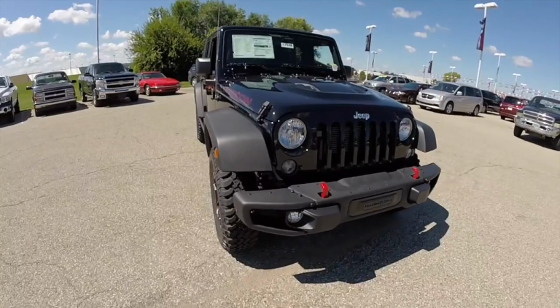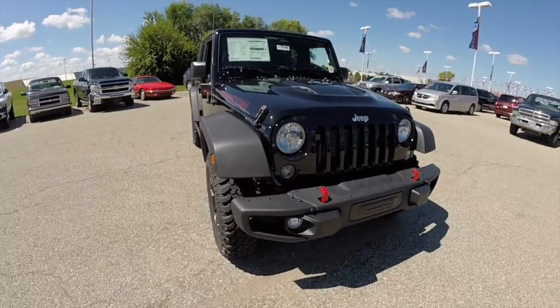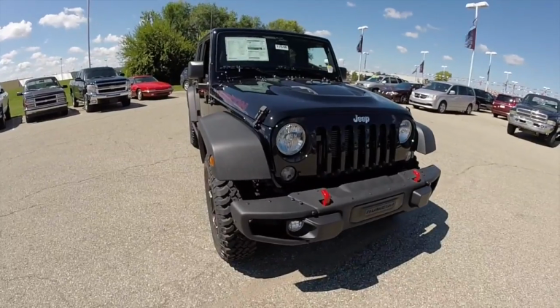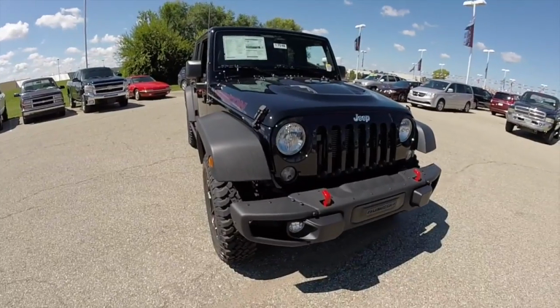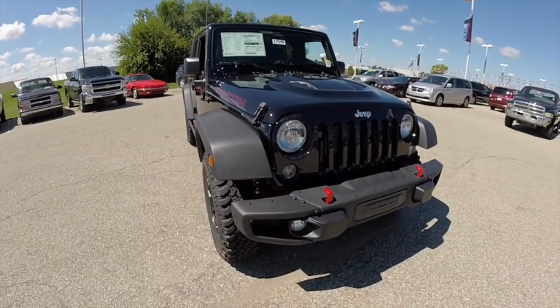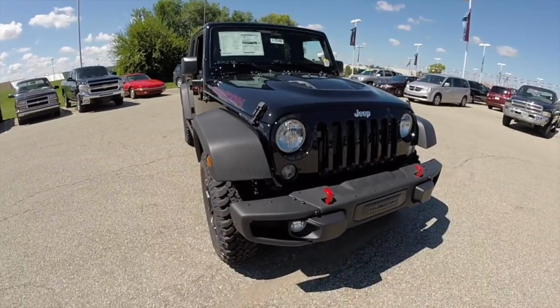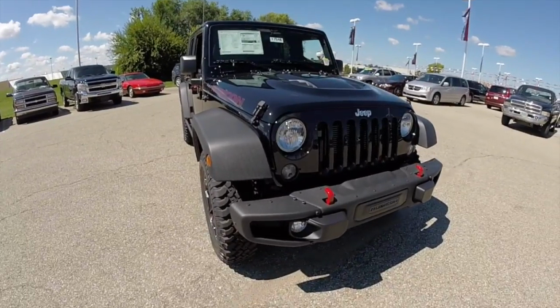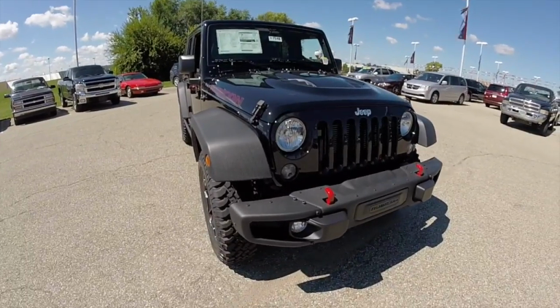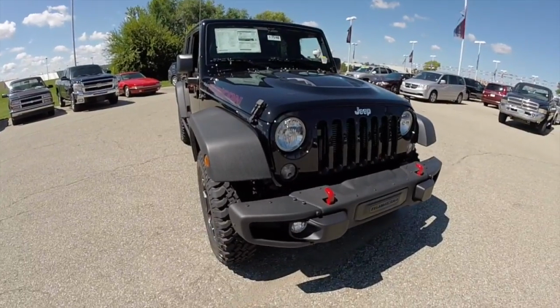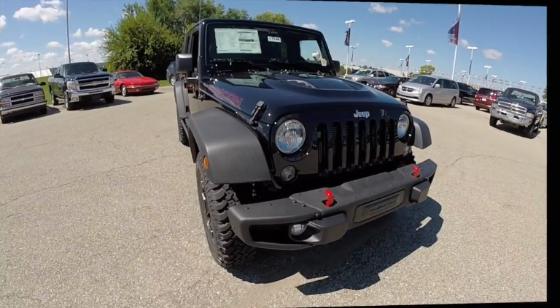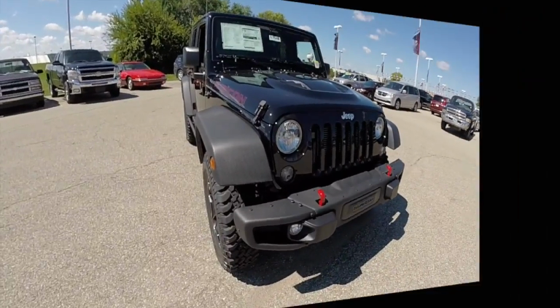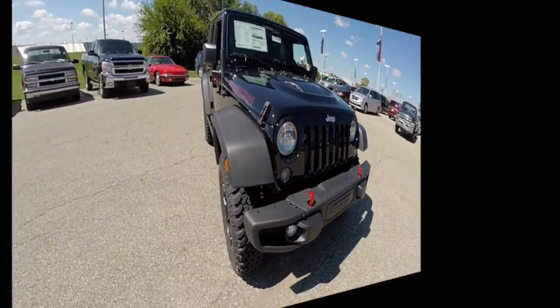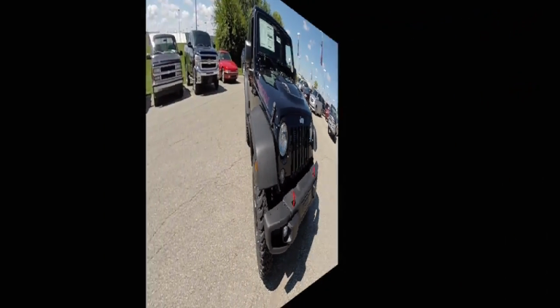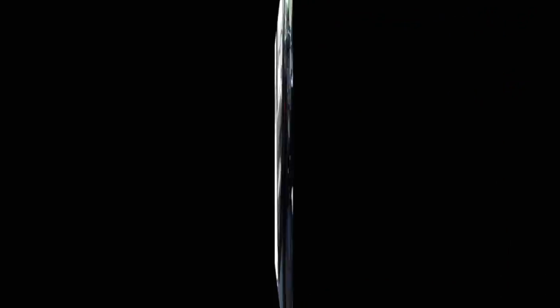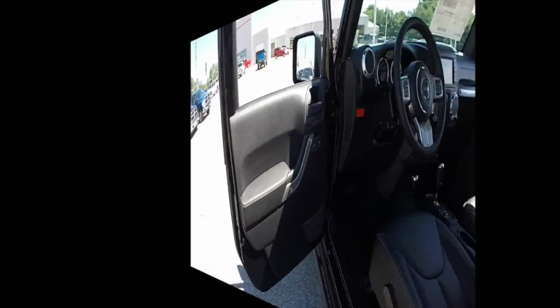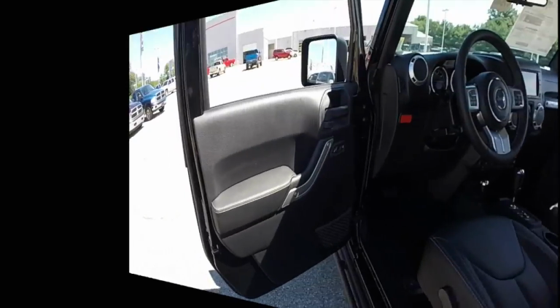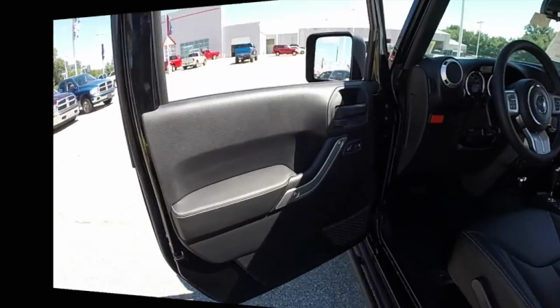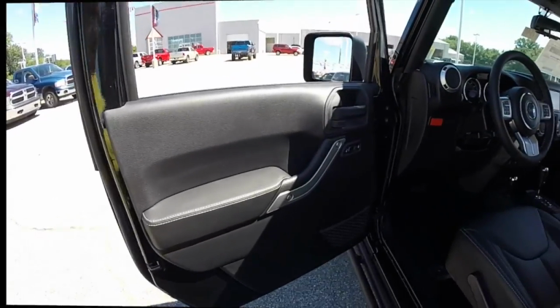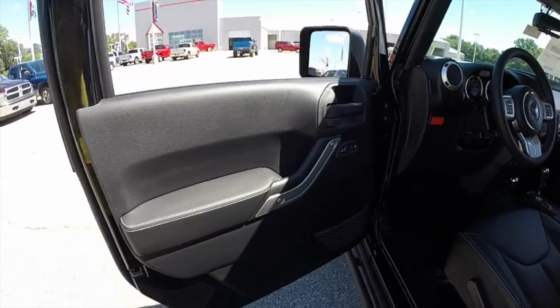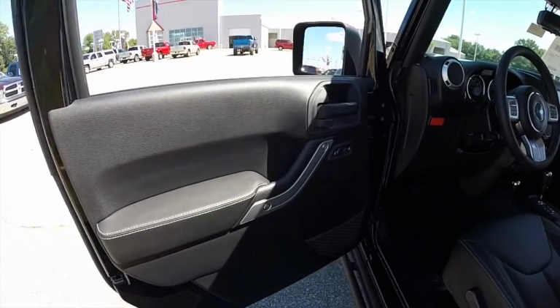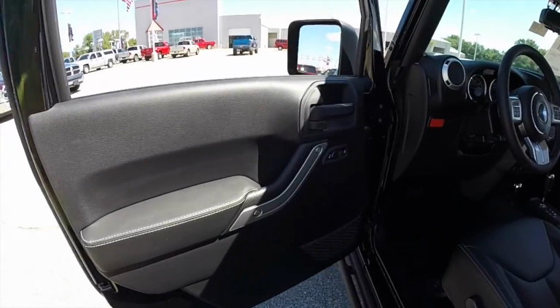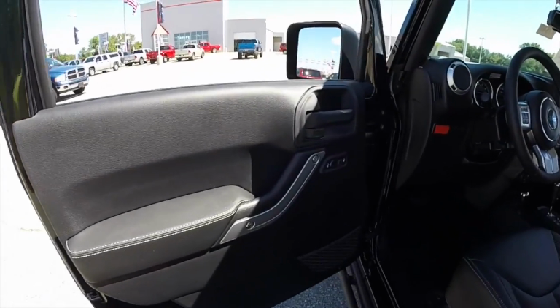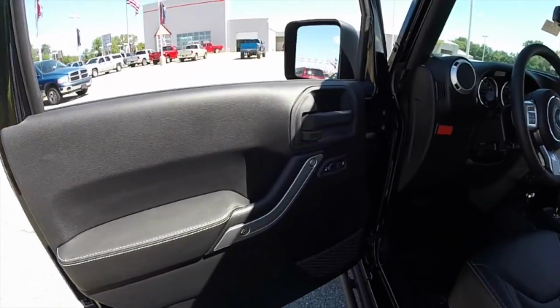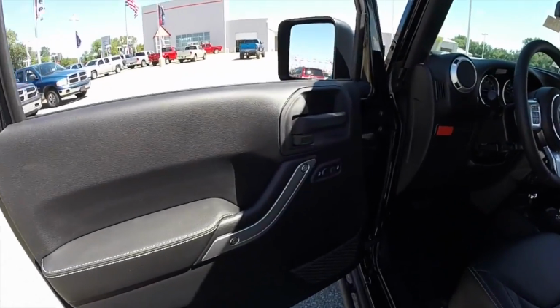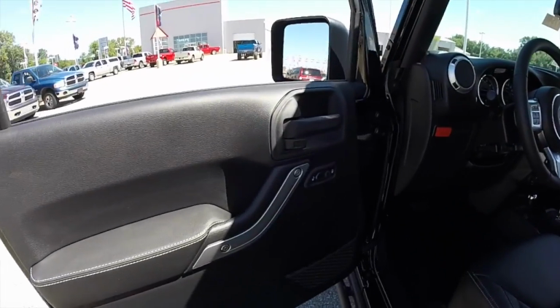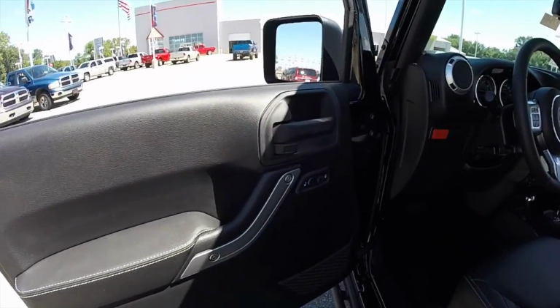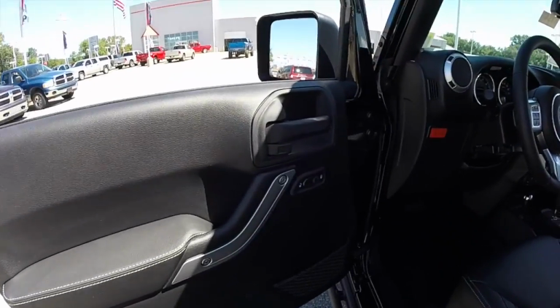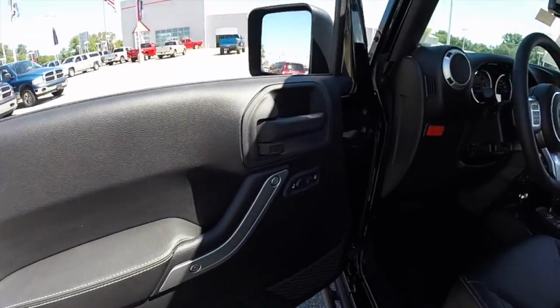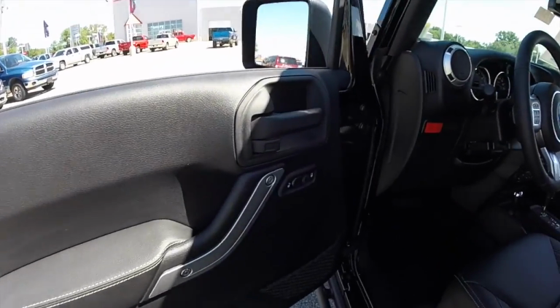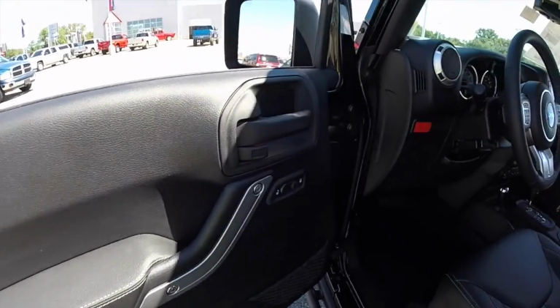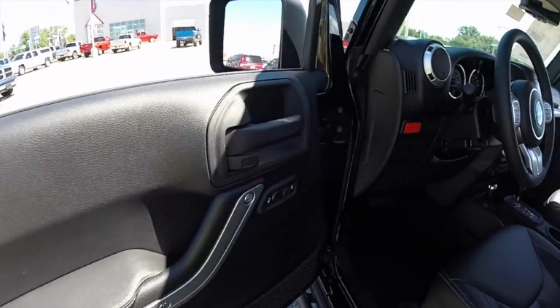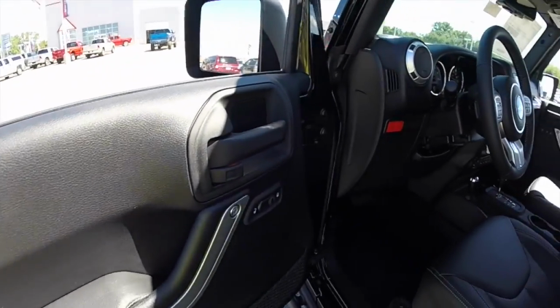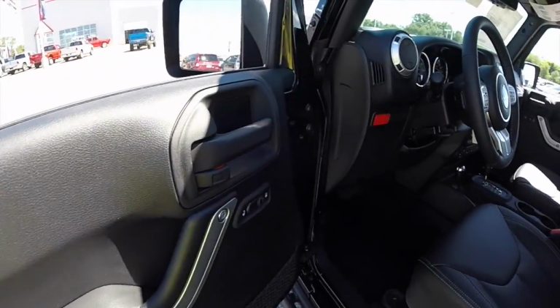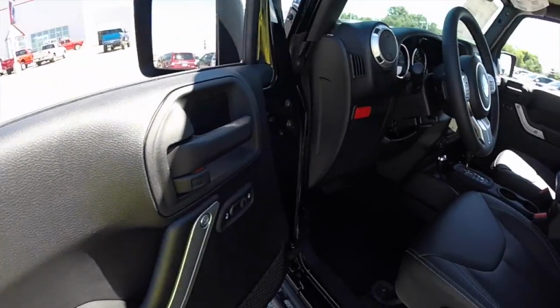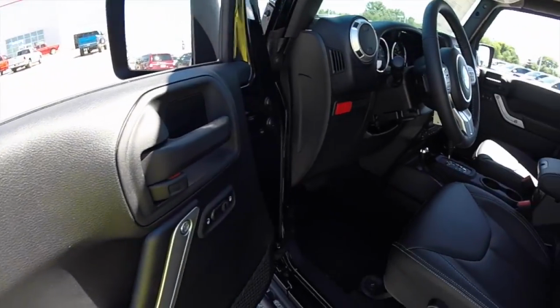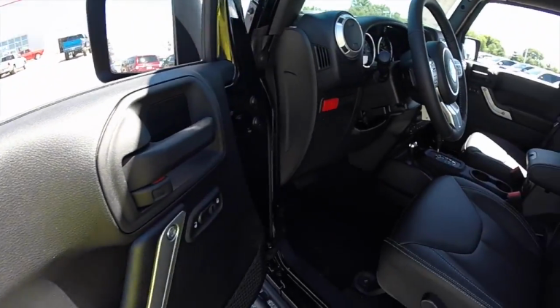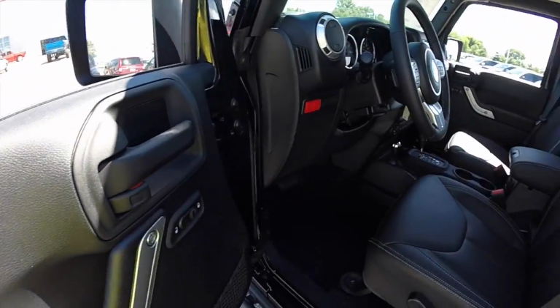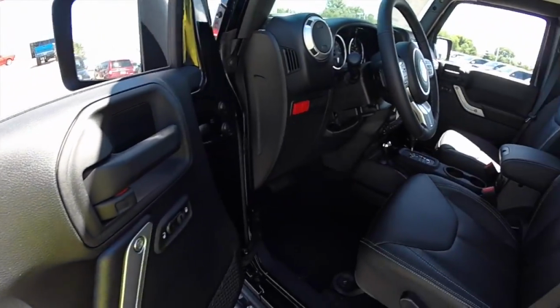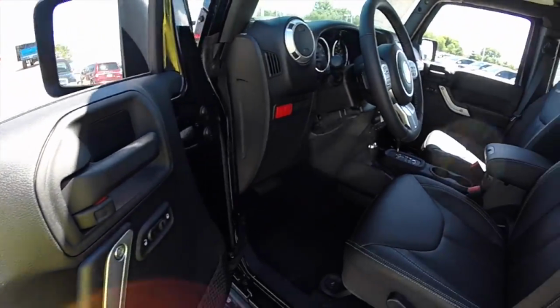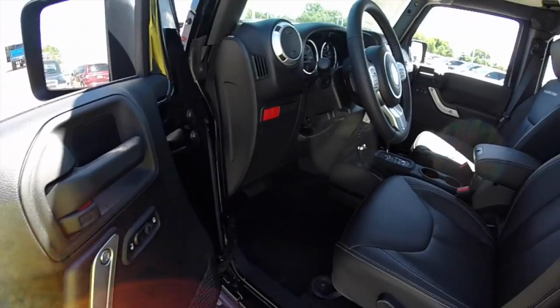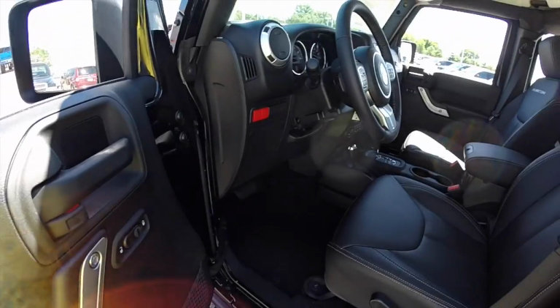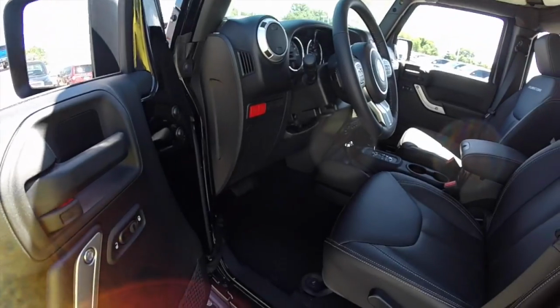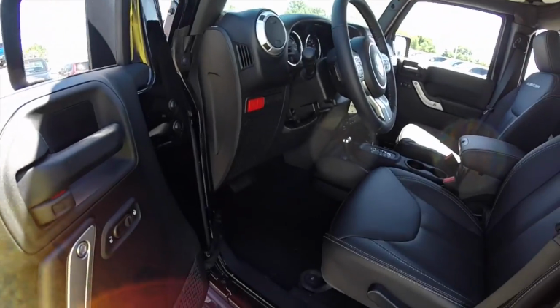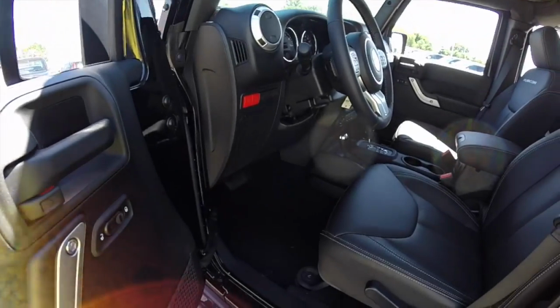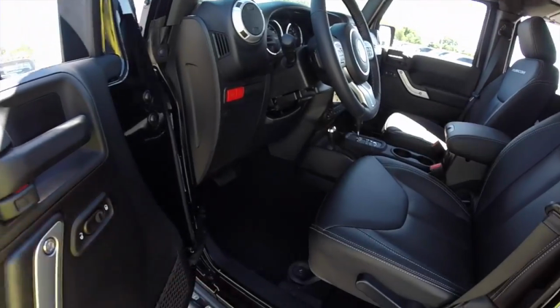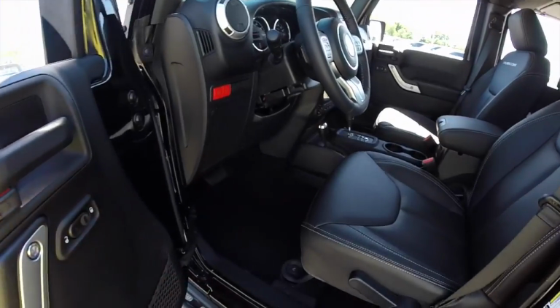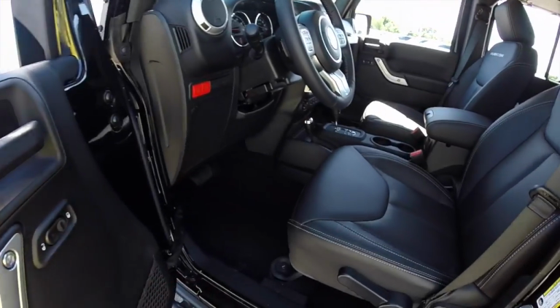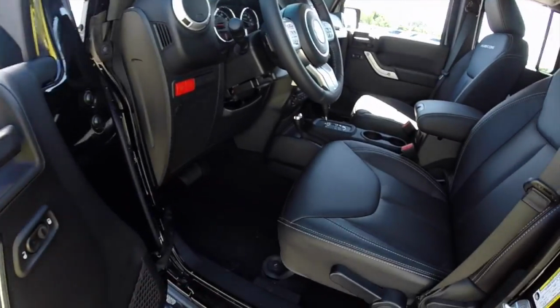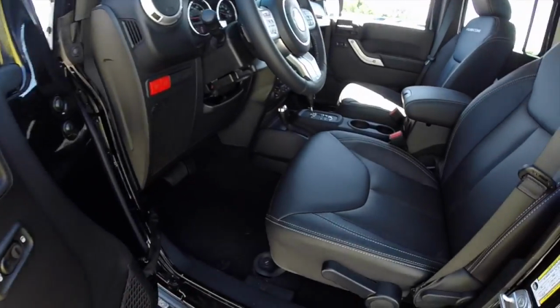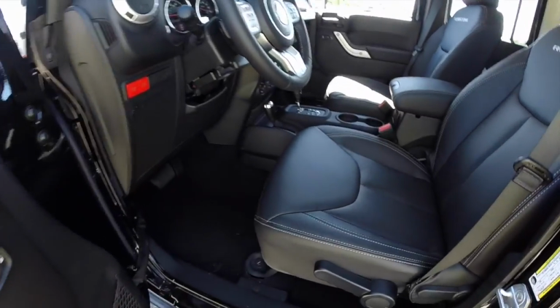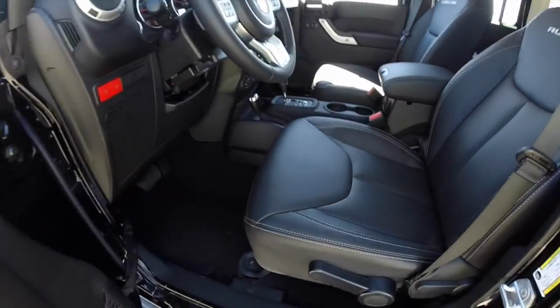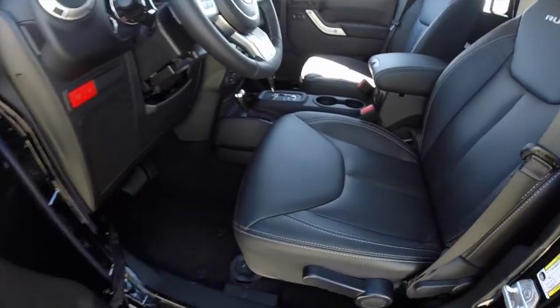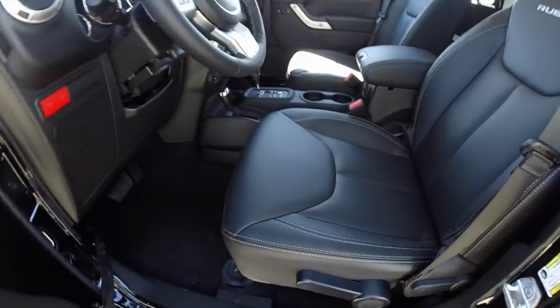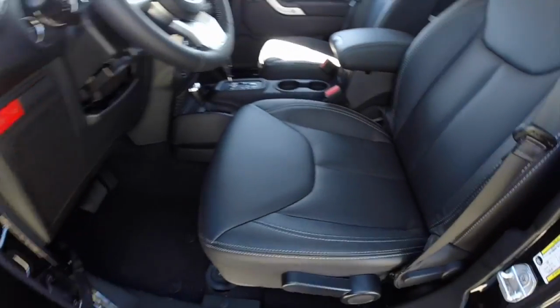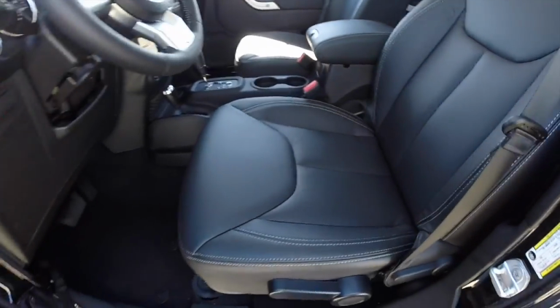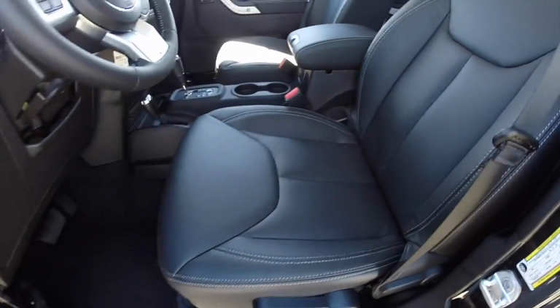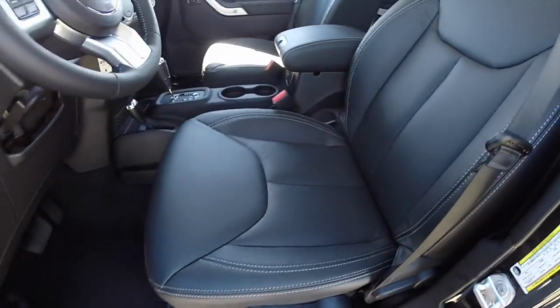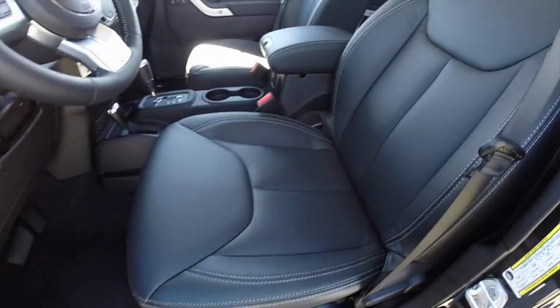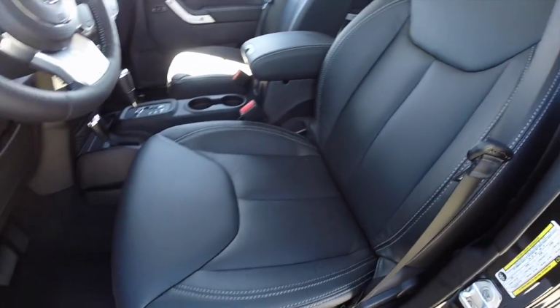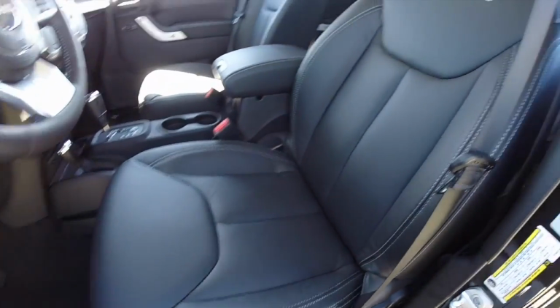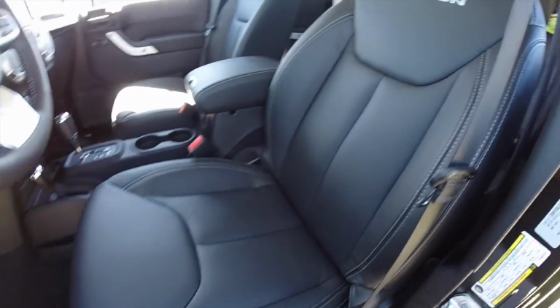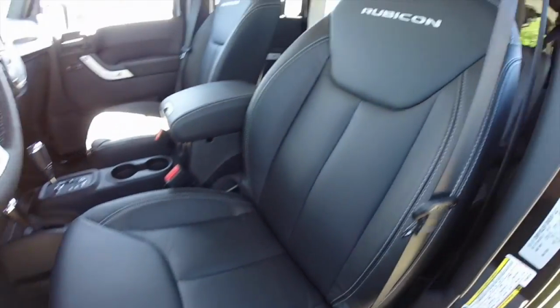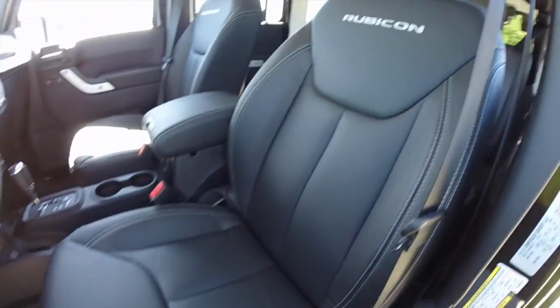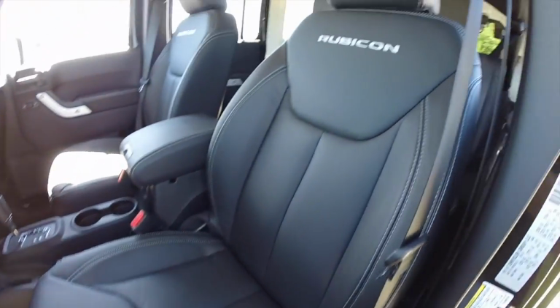Let's take a look at the interior. Inside, this vehicle has power windows, power mirrors, and power door locks. It also has heated mirrors and heated leather seats.